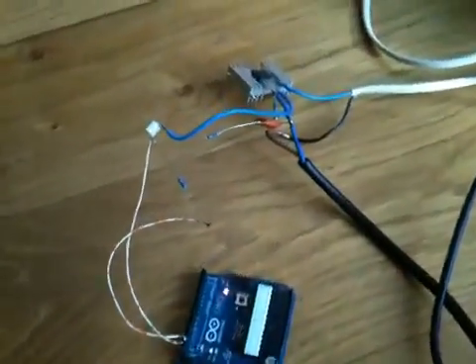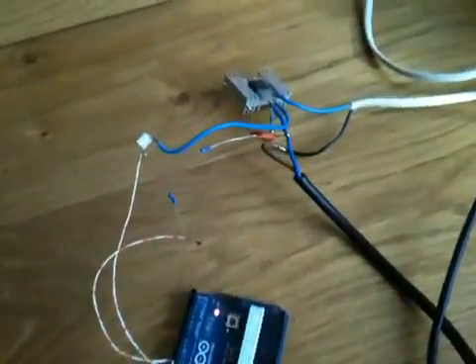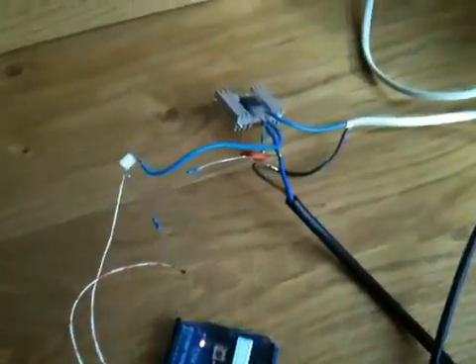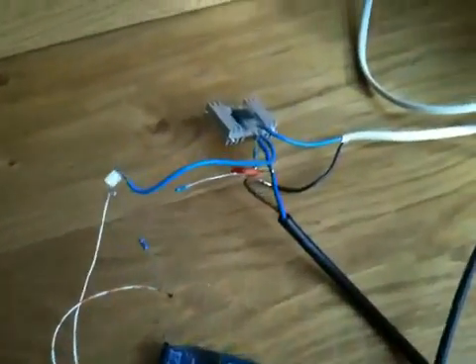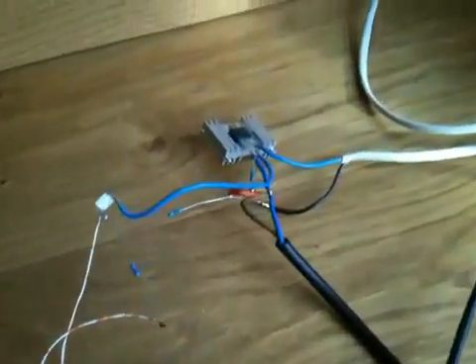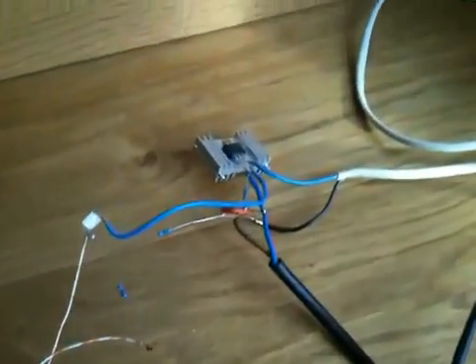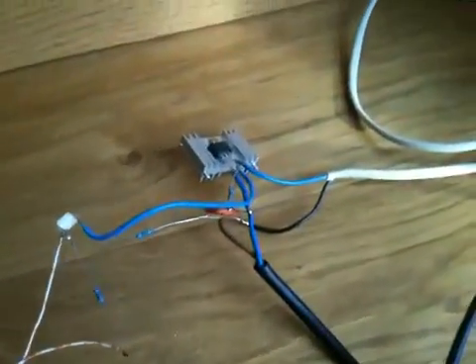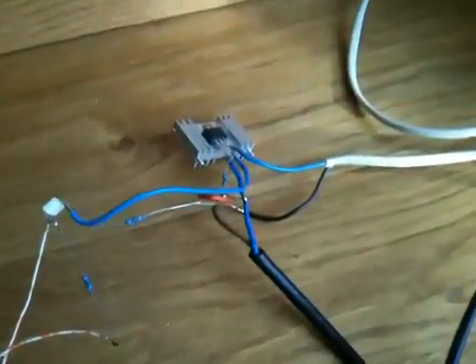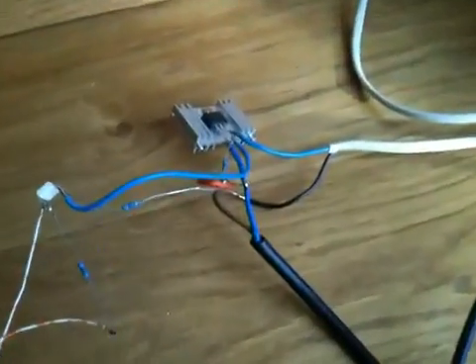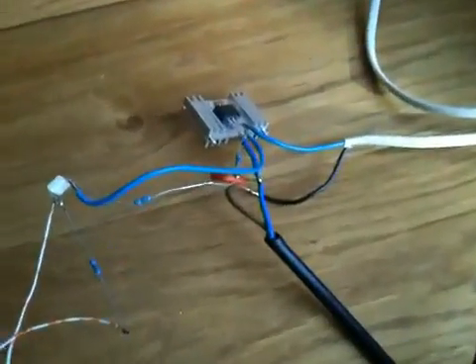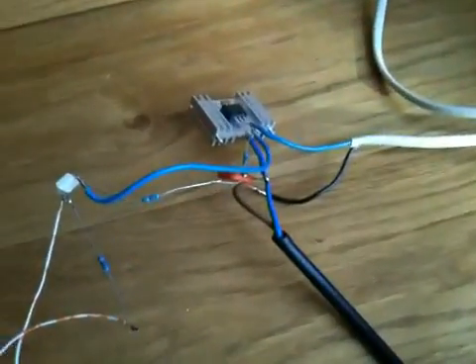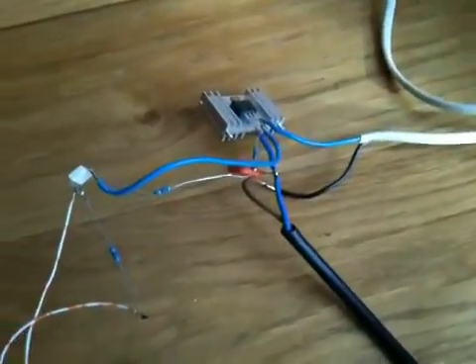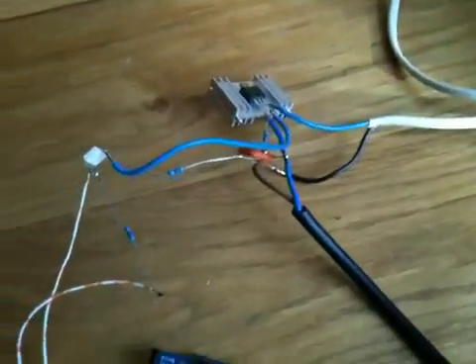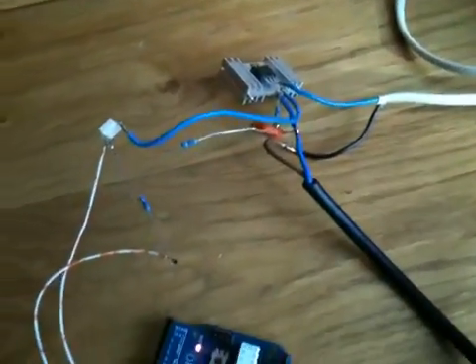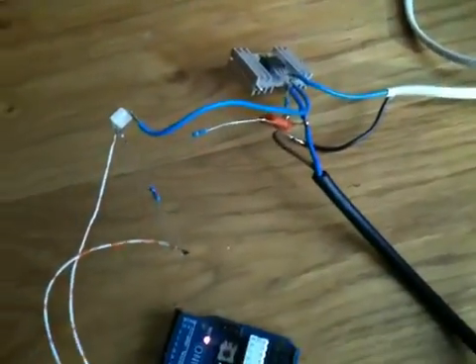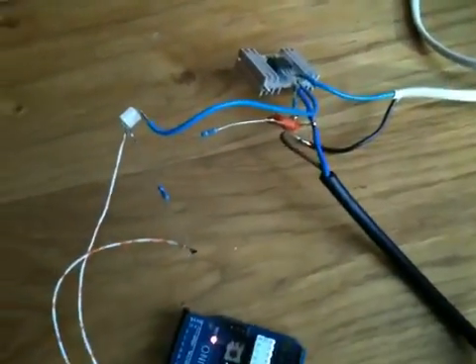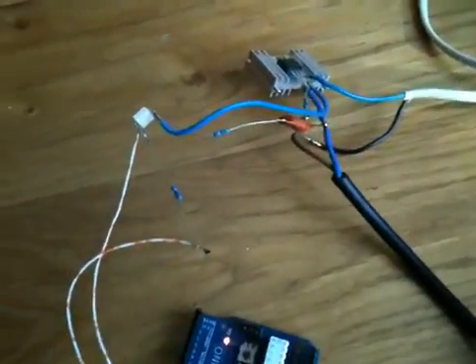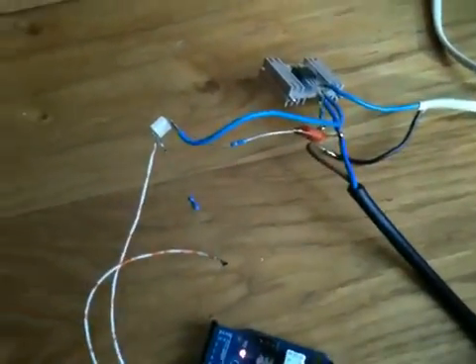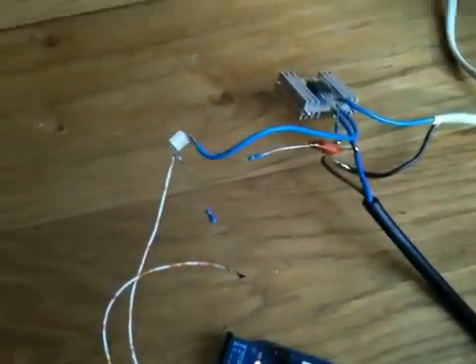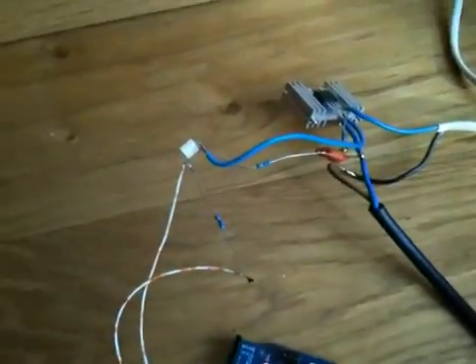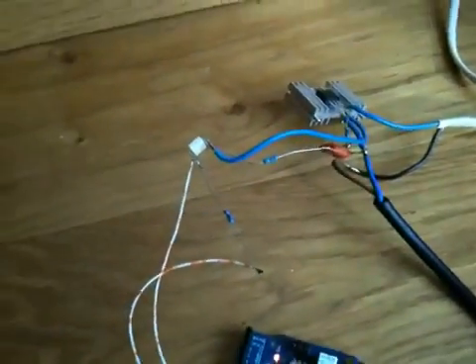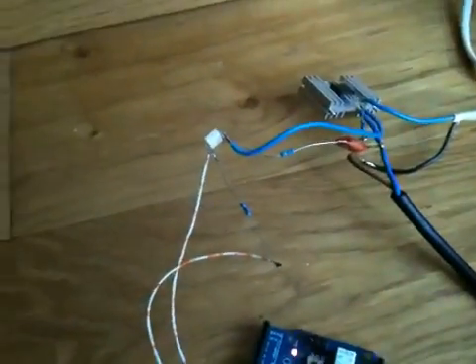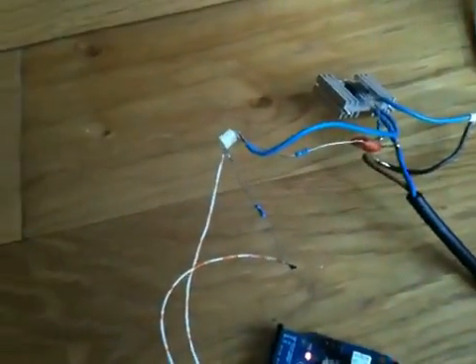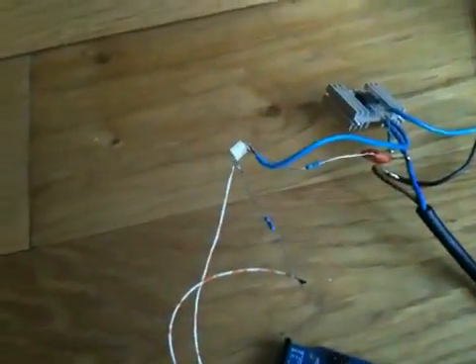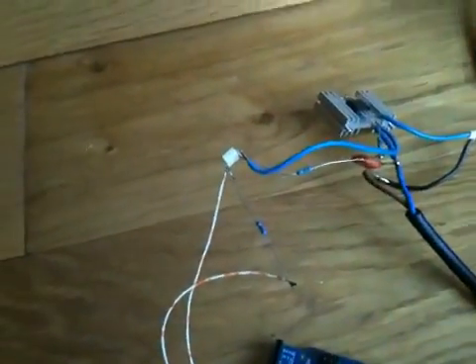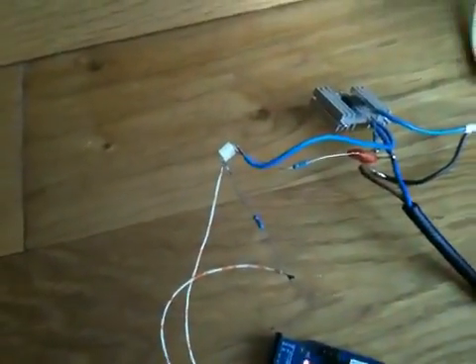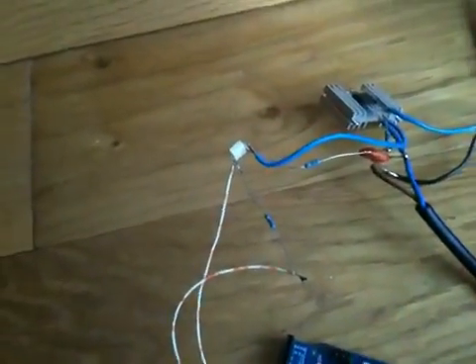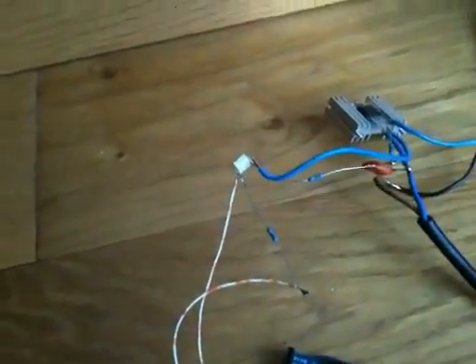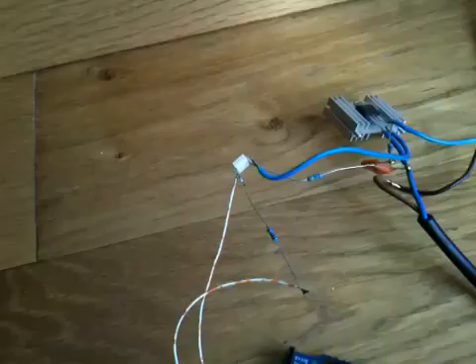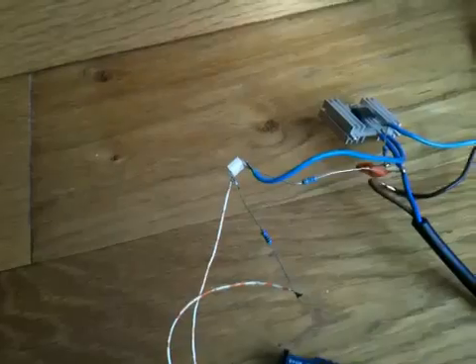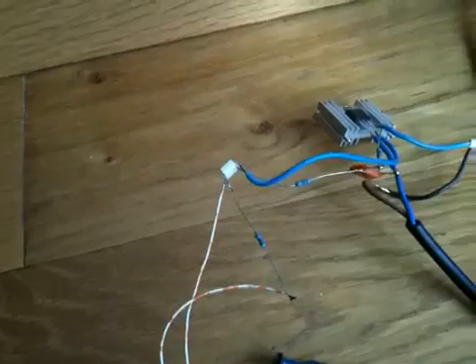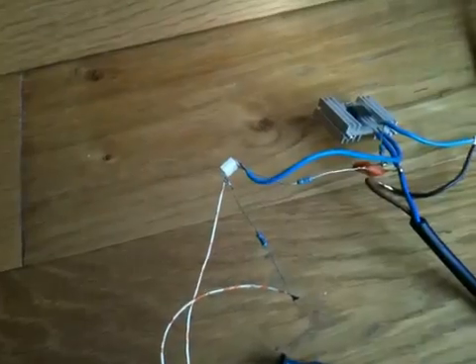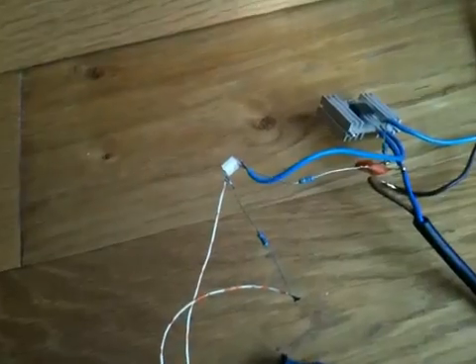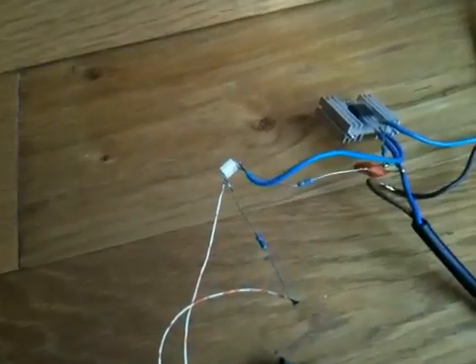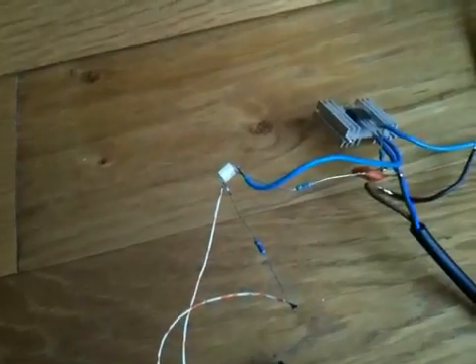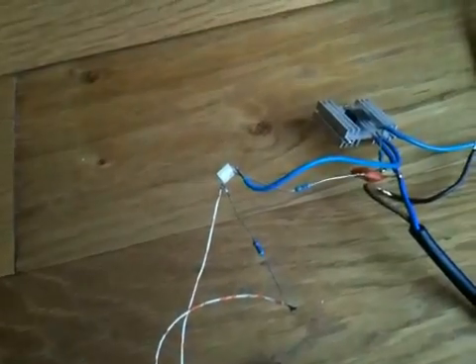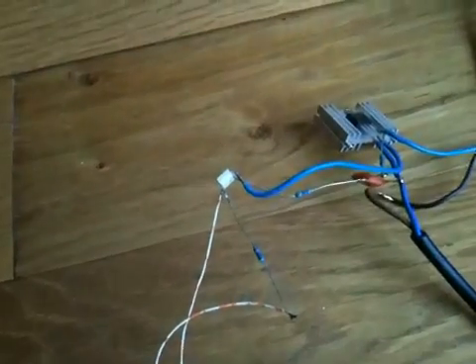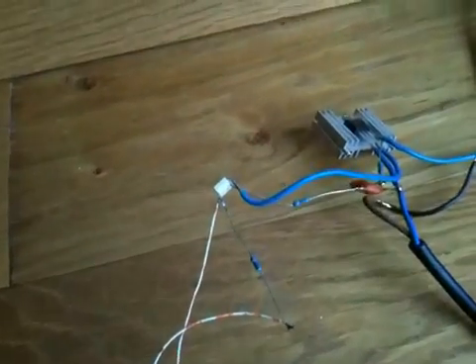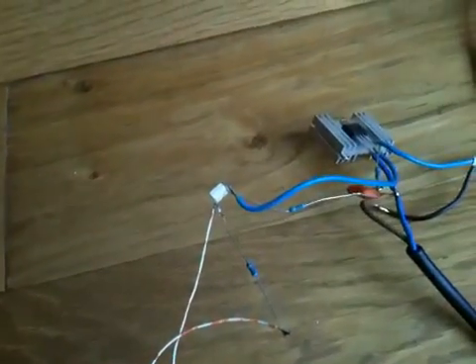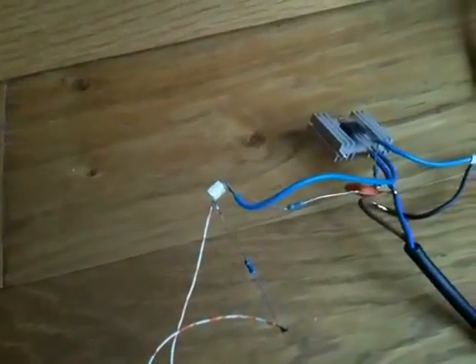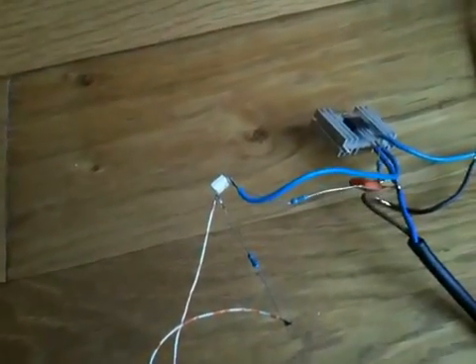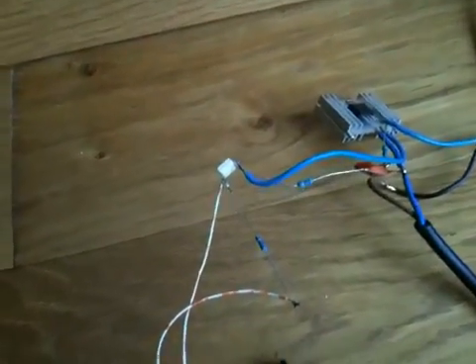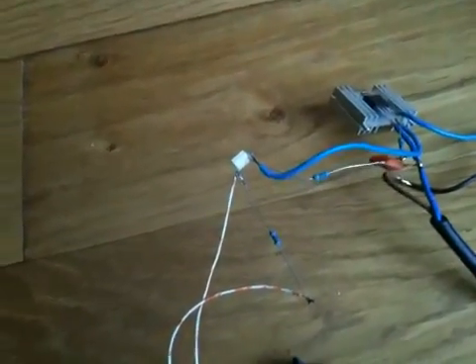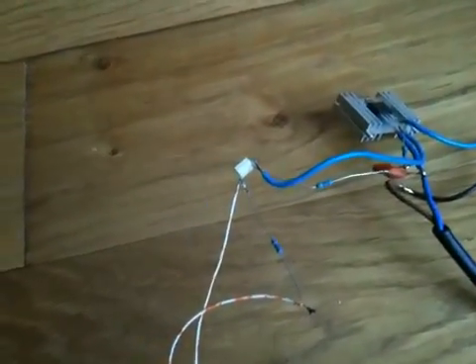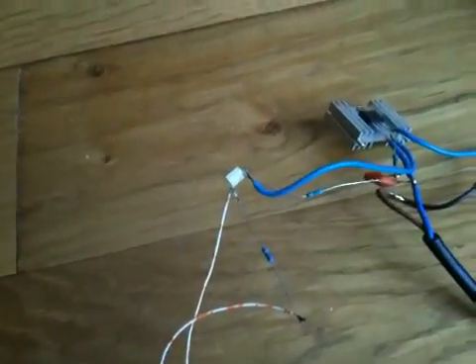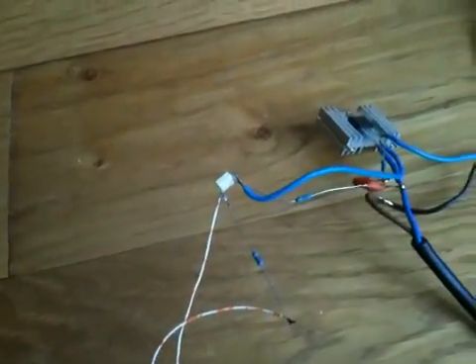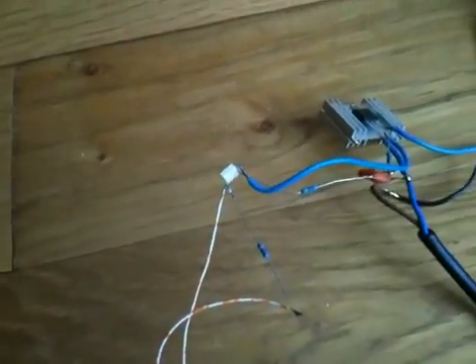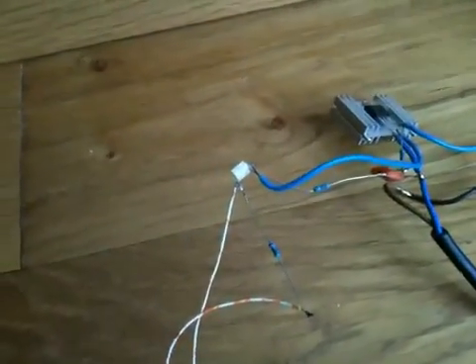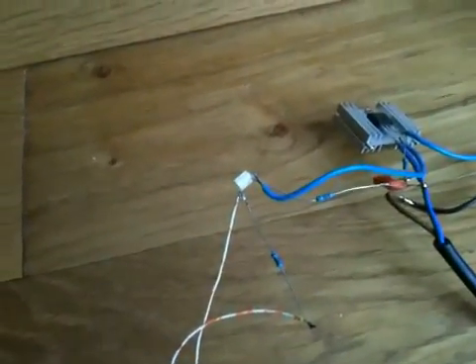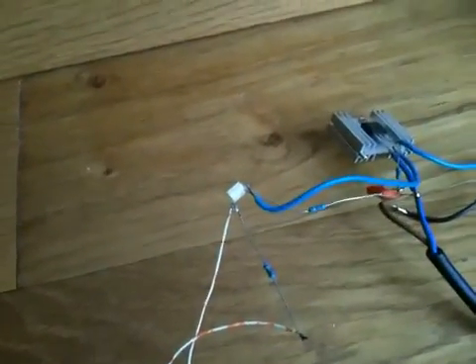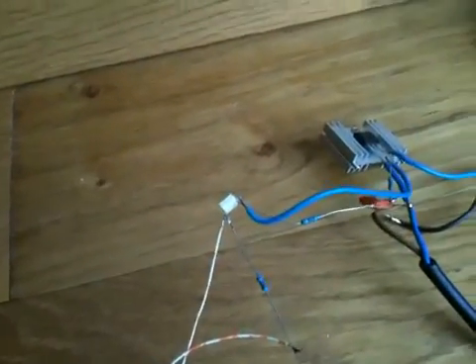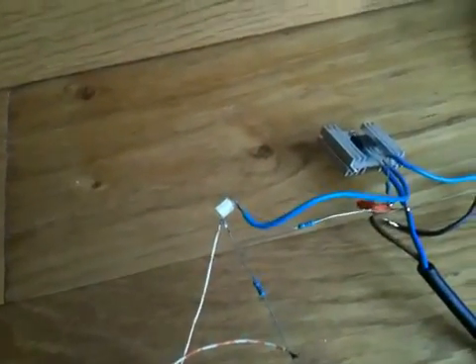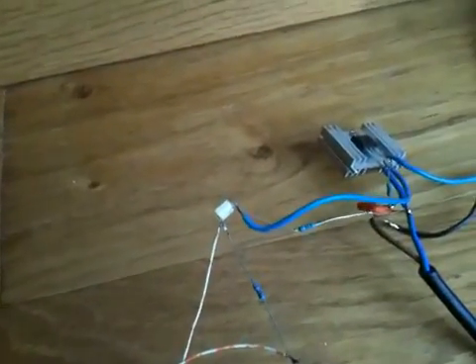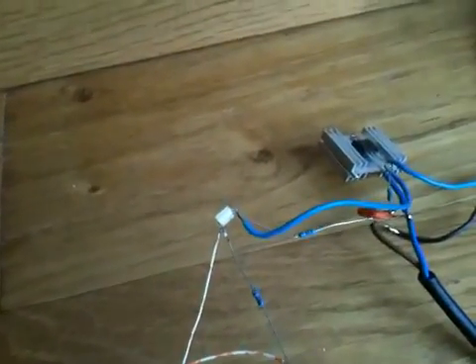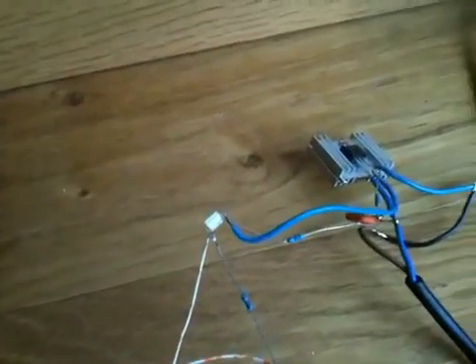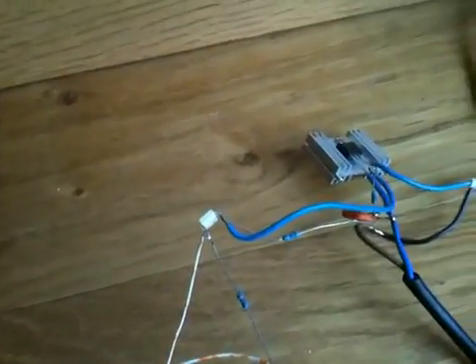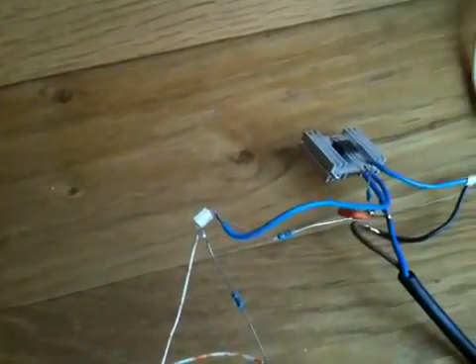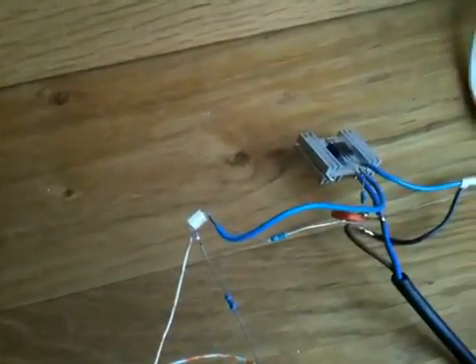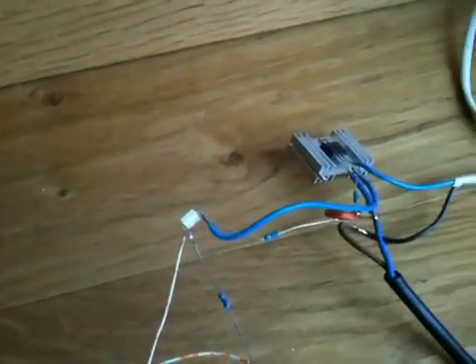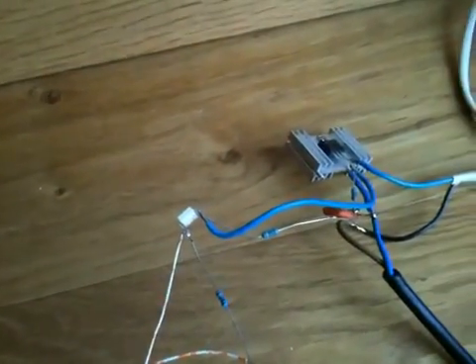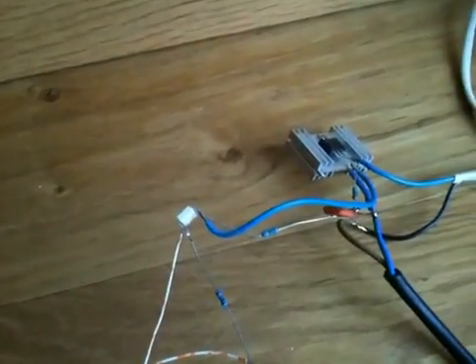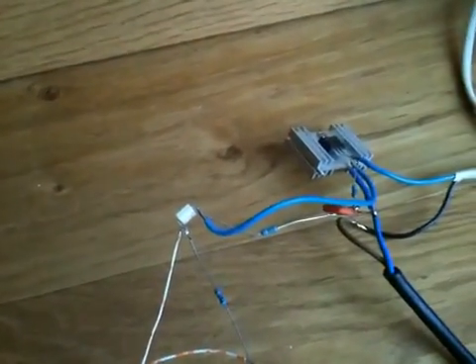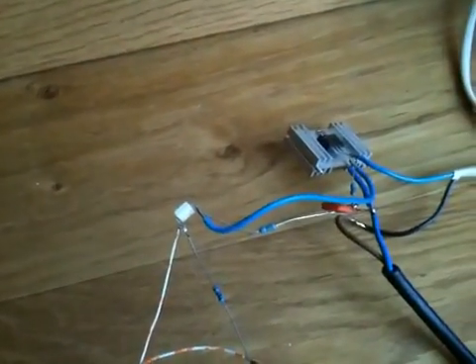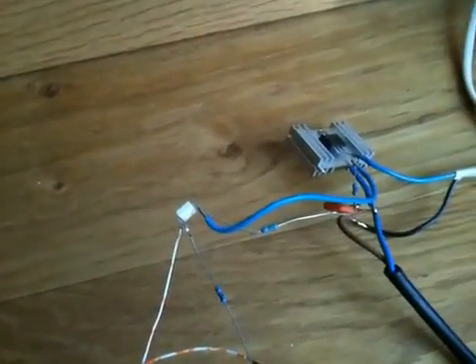That's all the circuit: three resistors, a capacitor, an SCR, and an opto-isolator.